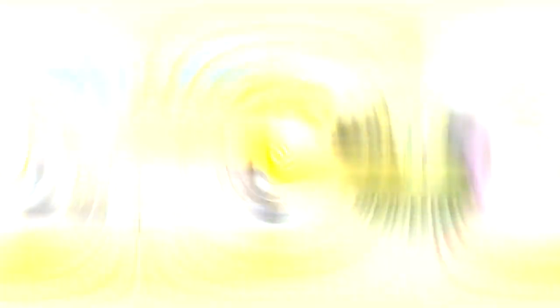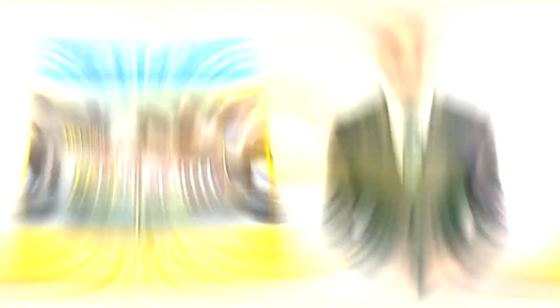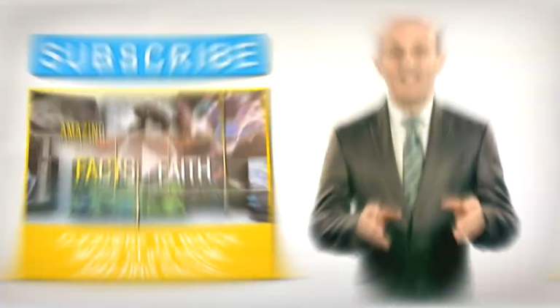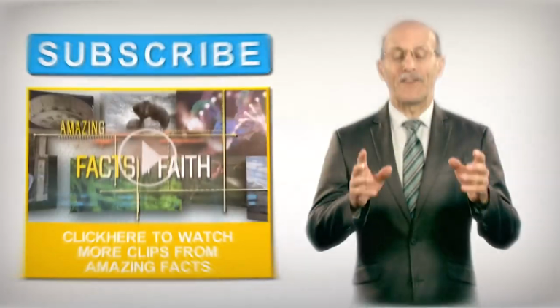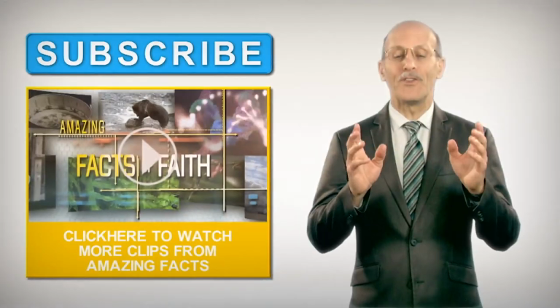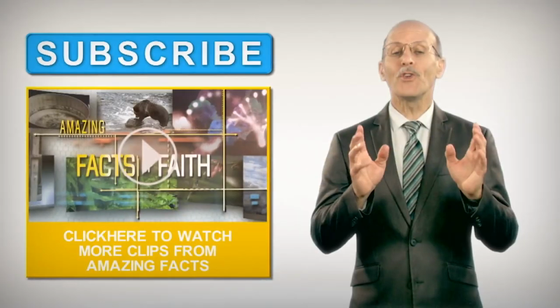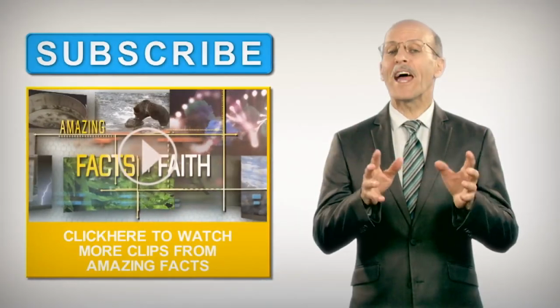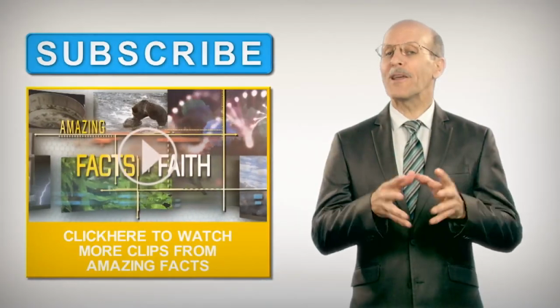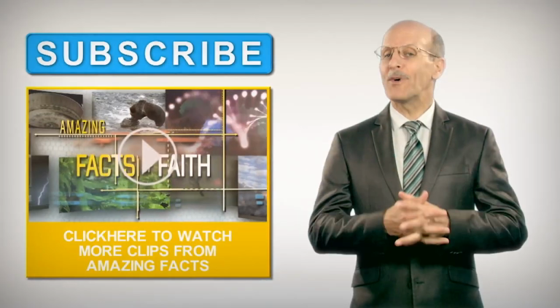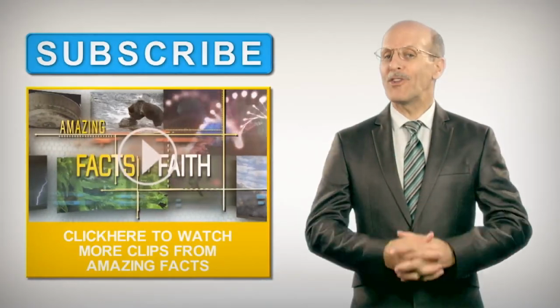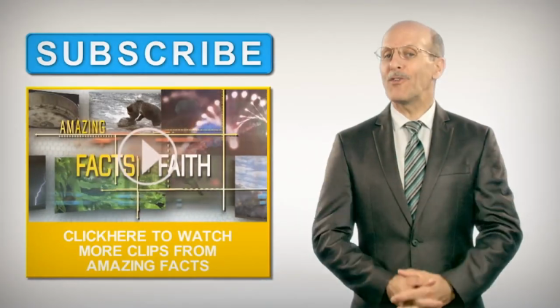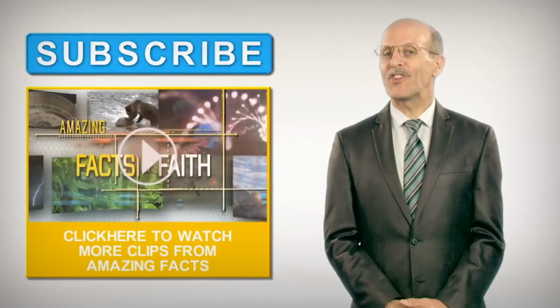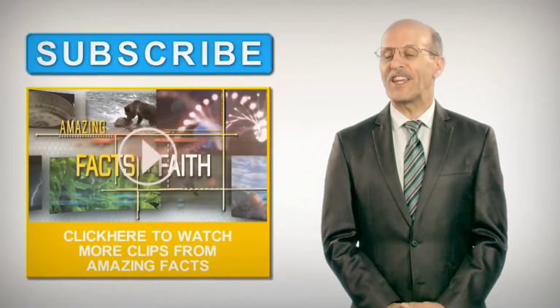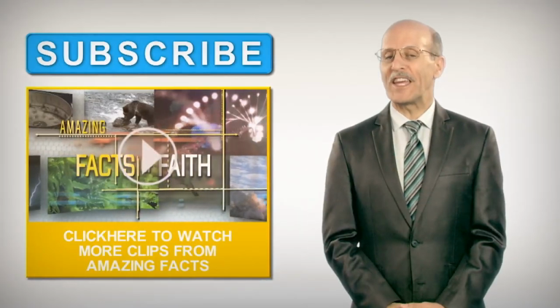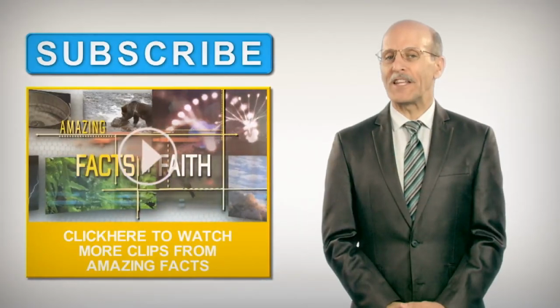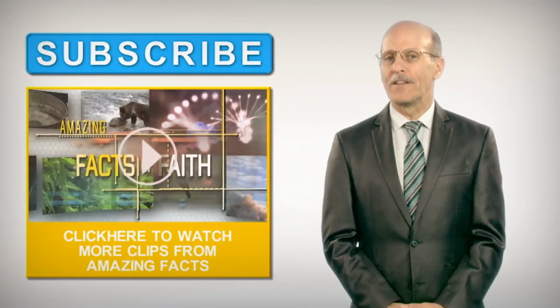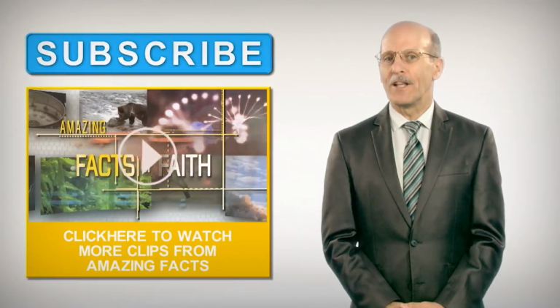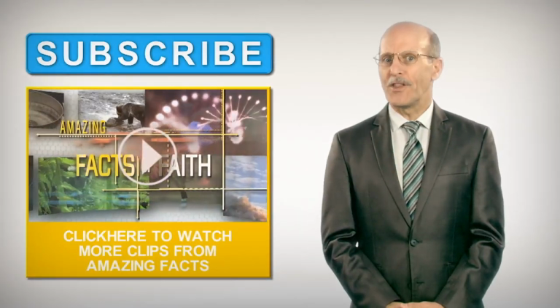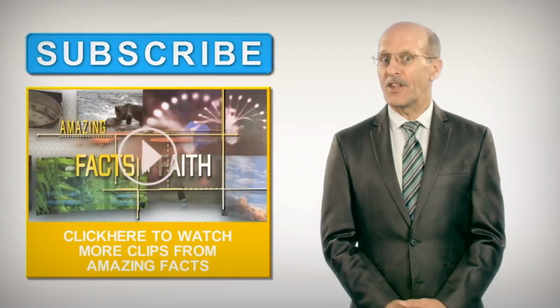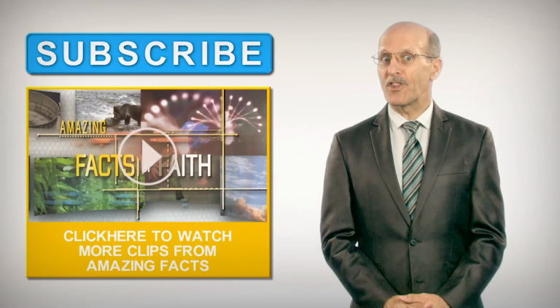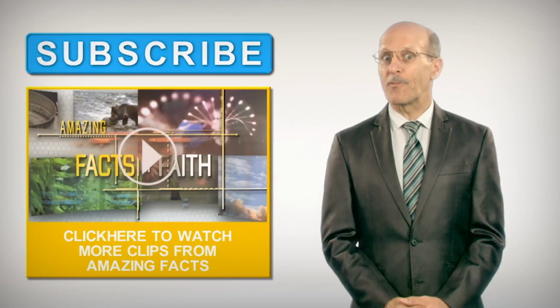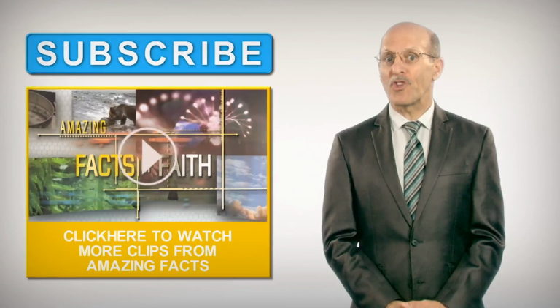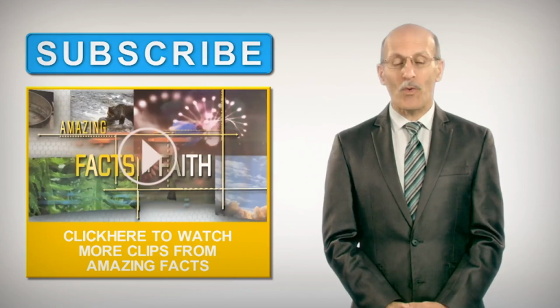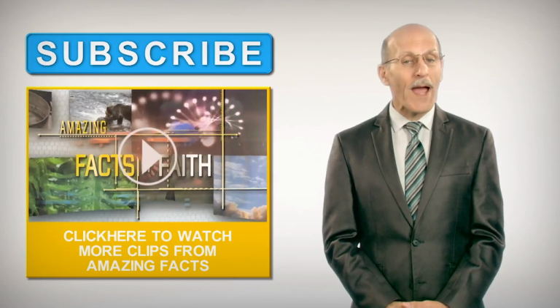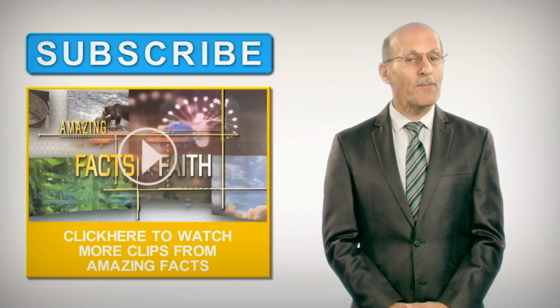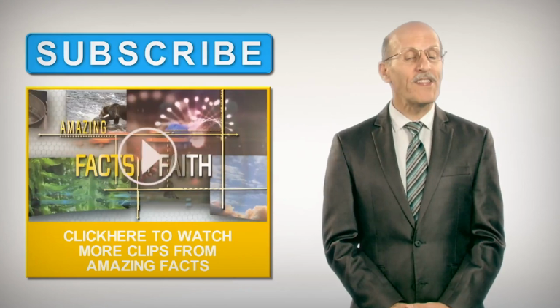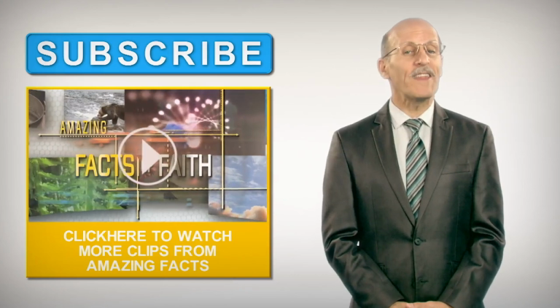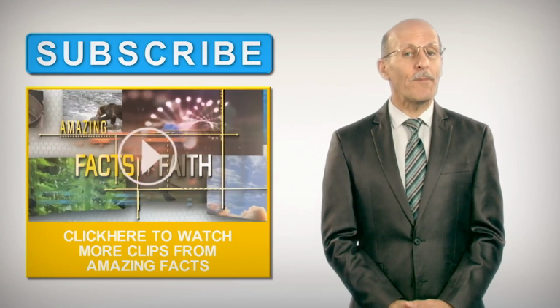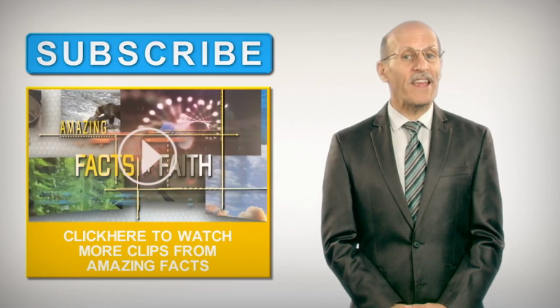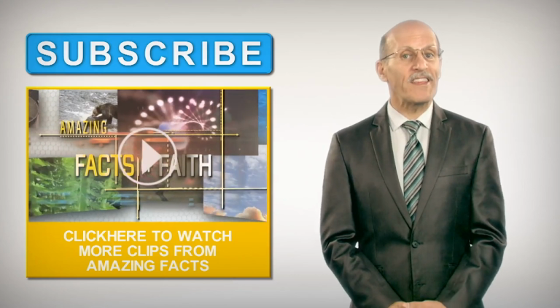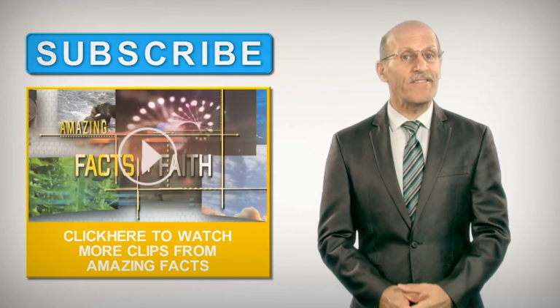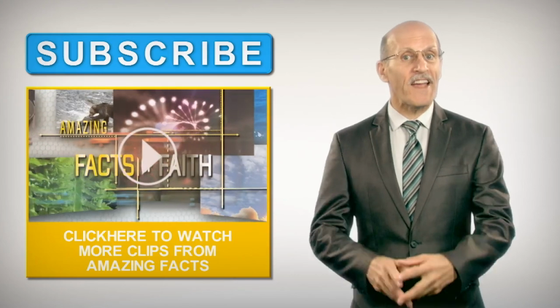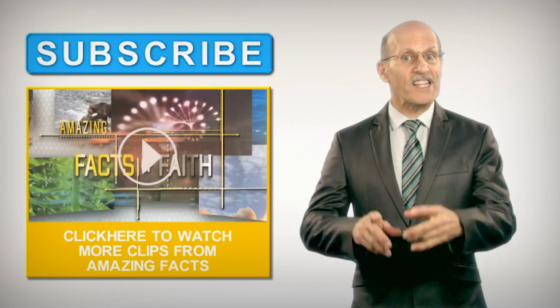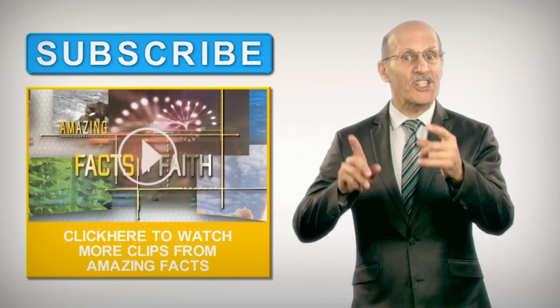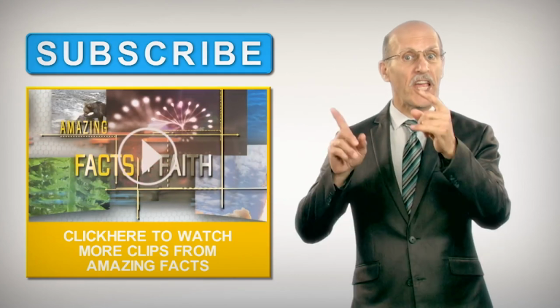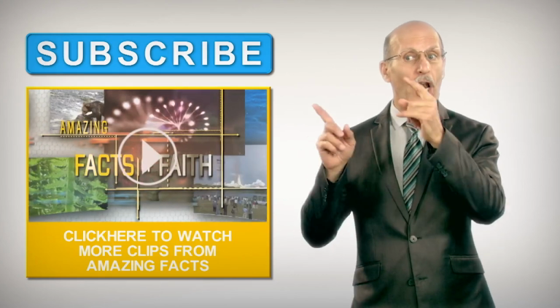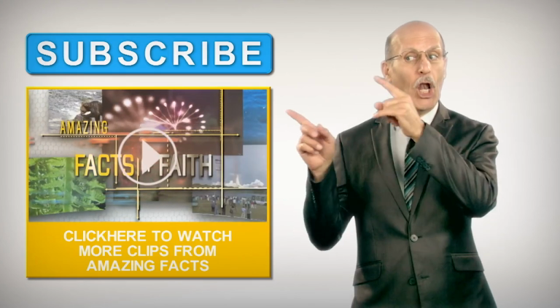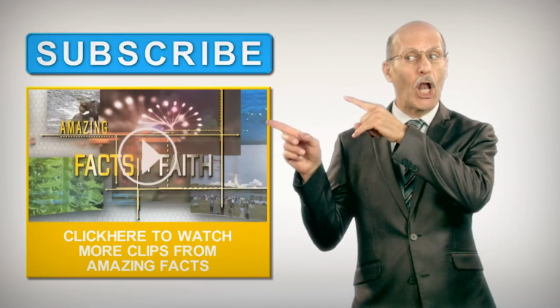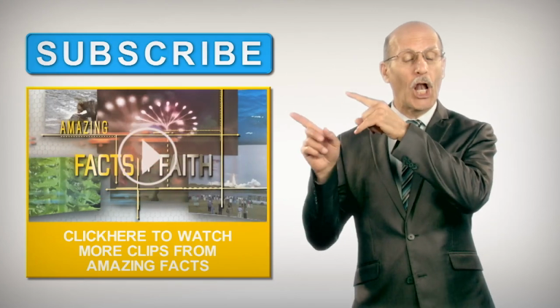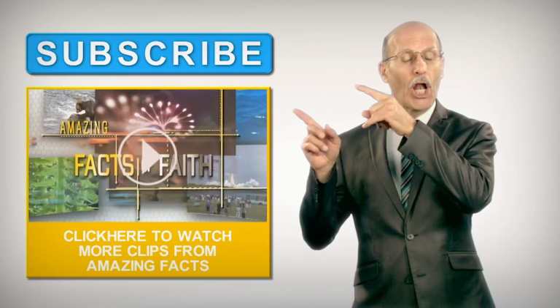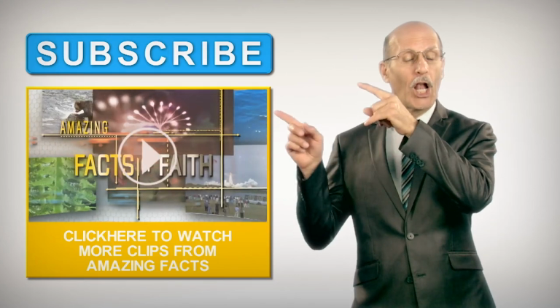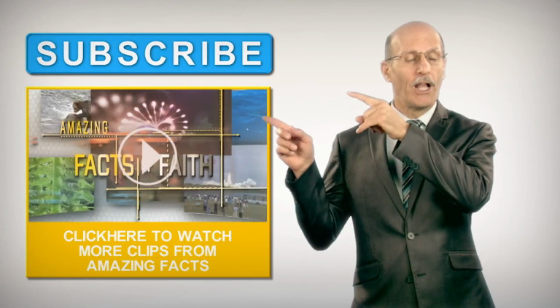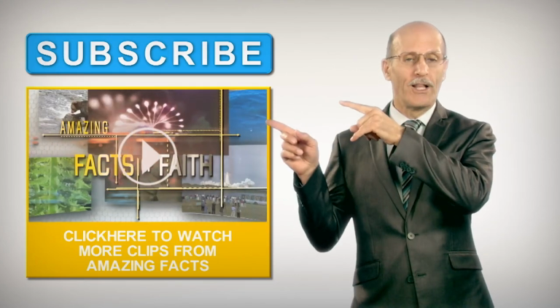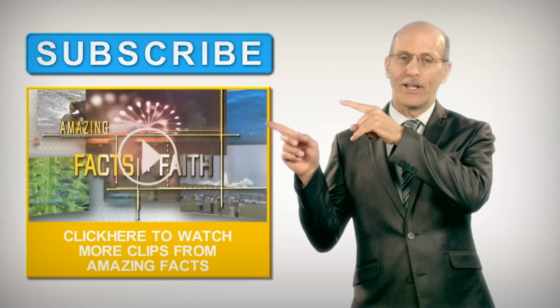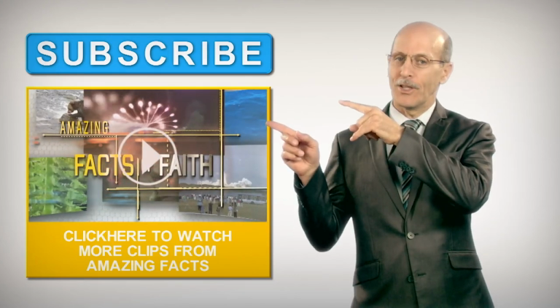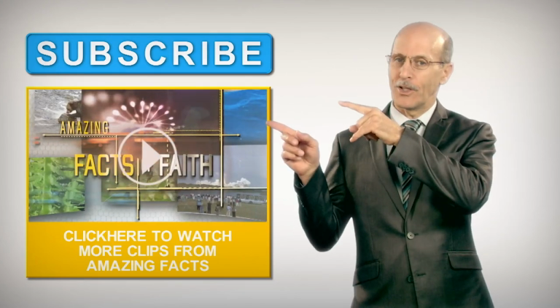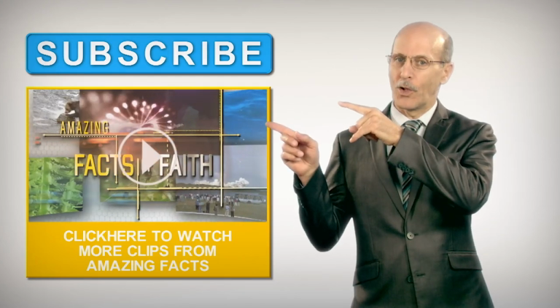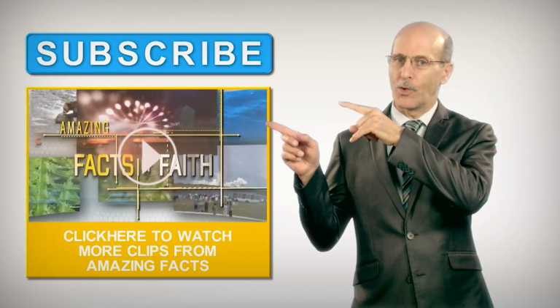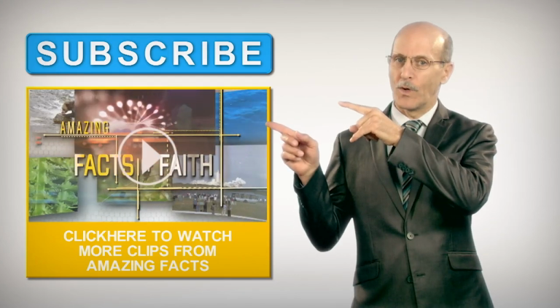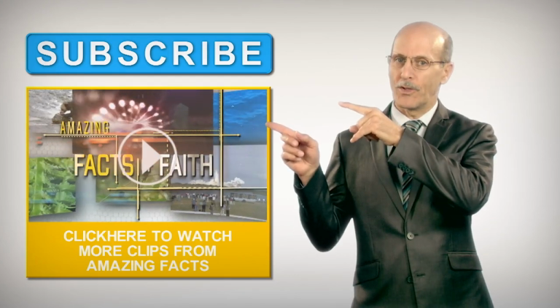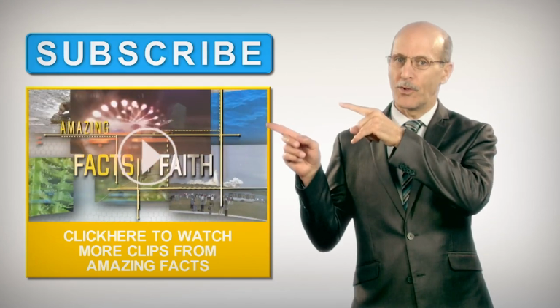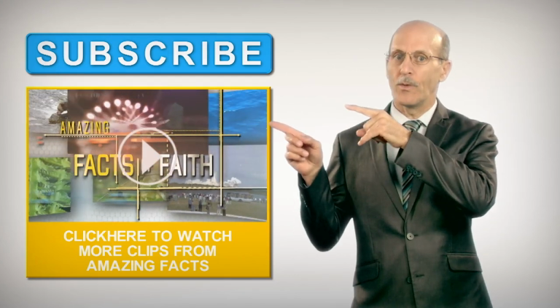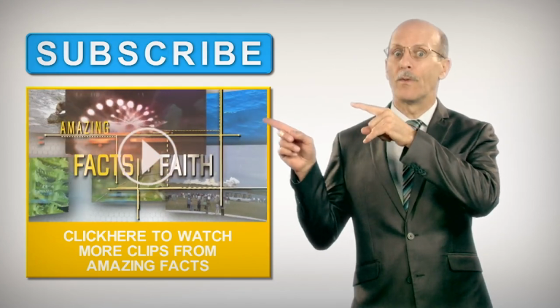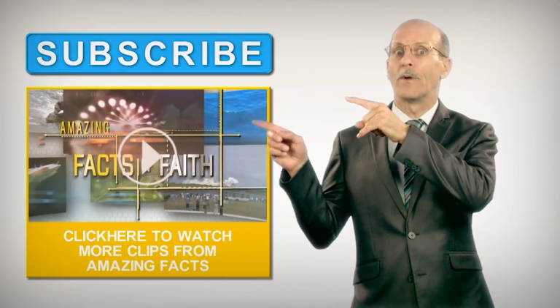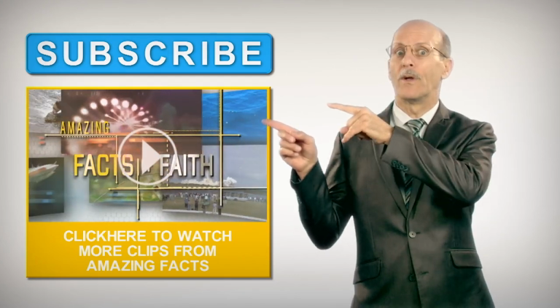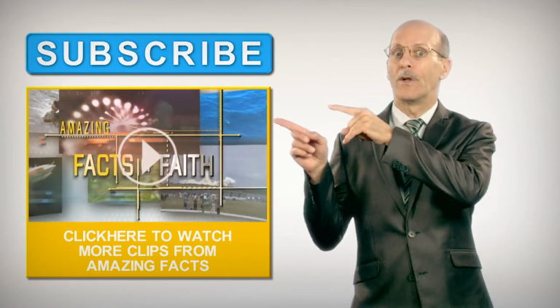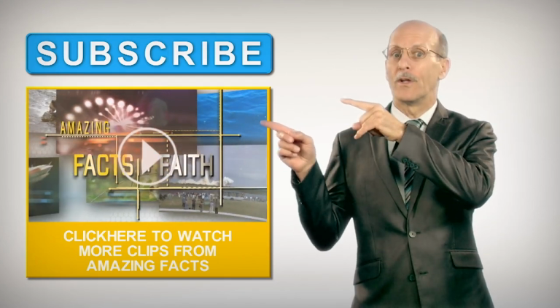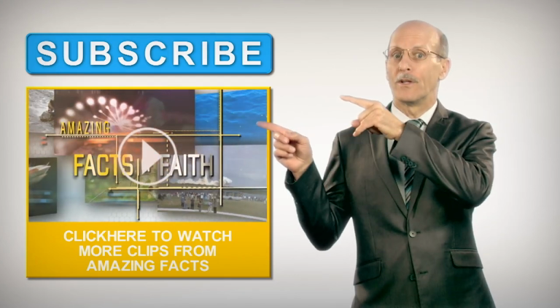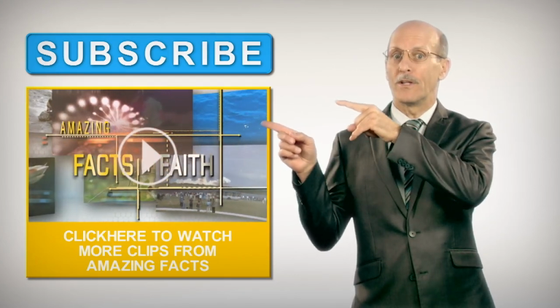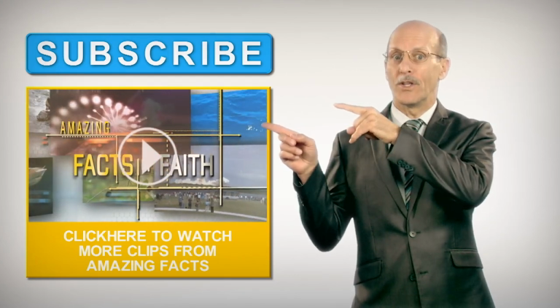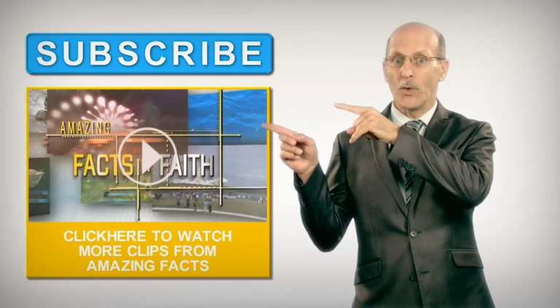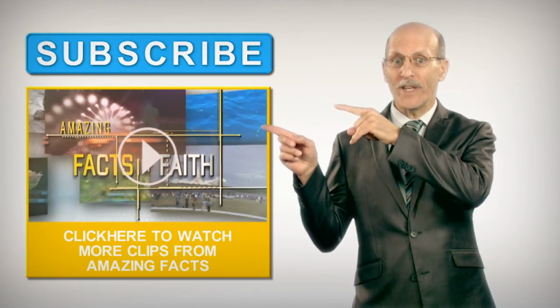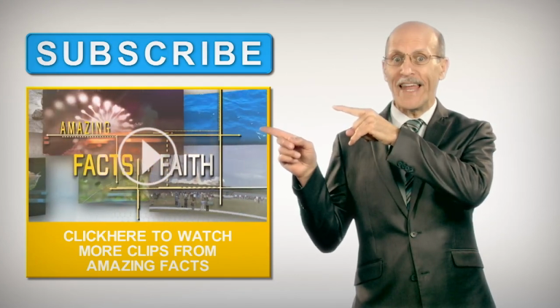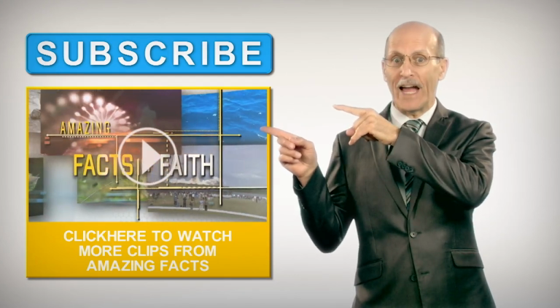If you like what you've seen, then subscribe to the Amazing Facts channel. You know you want to — do it now.